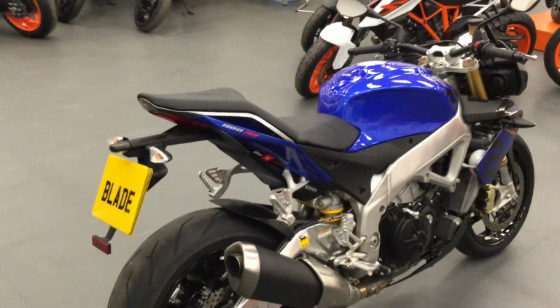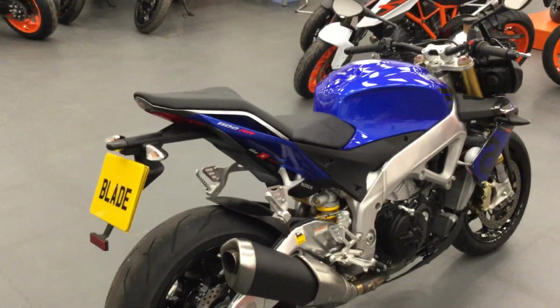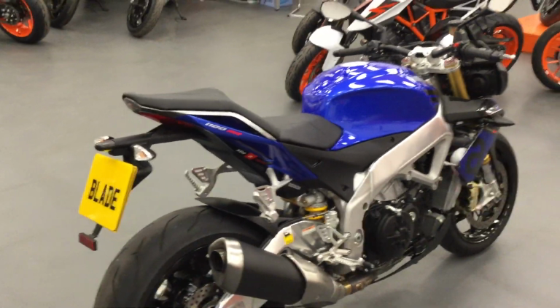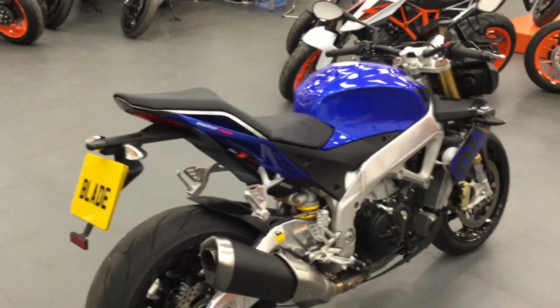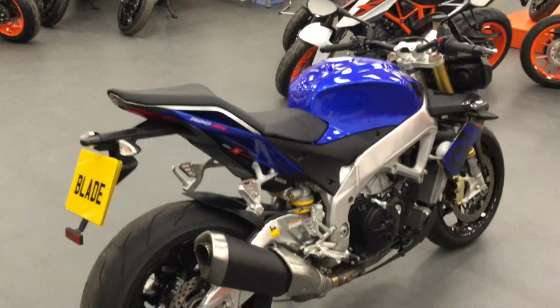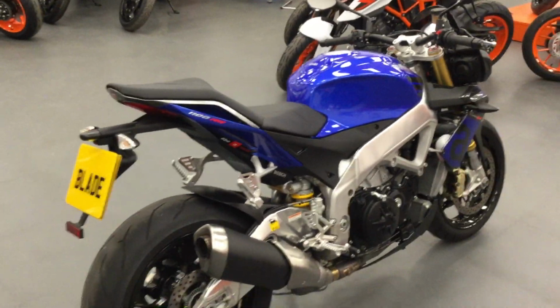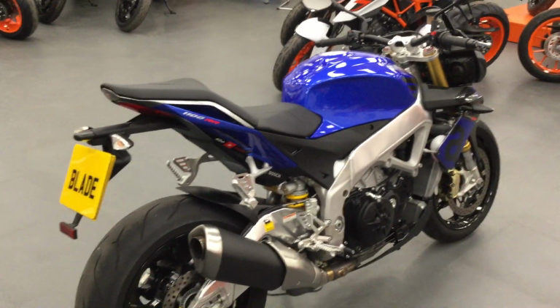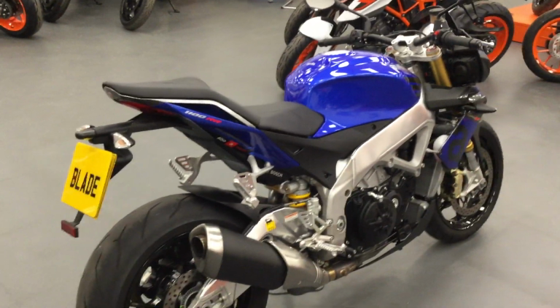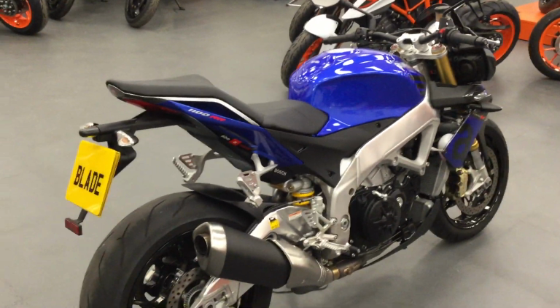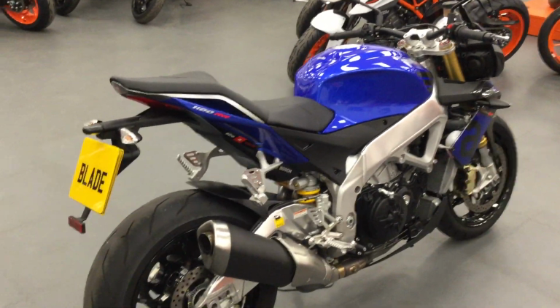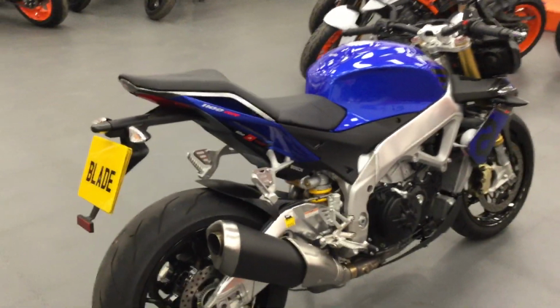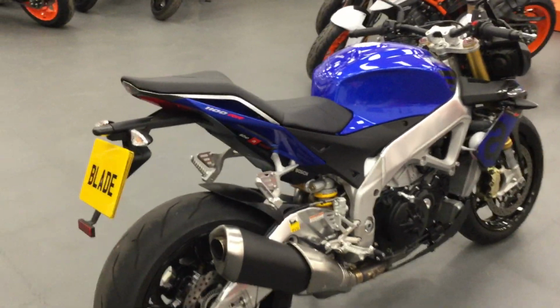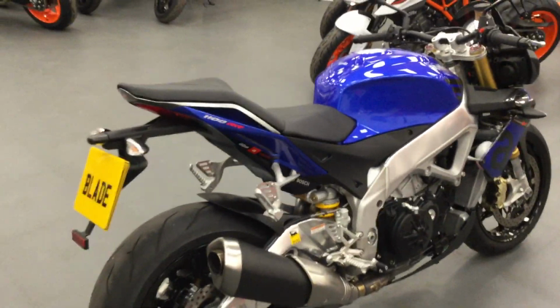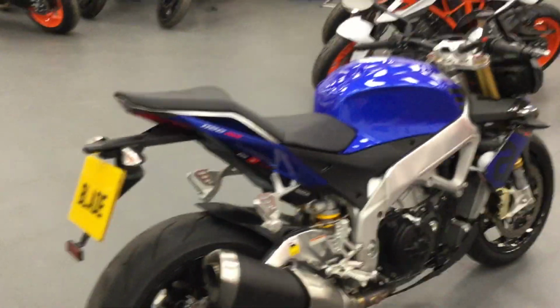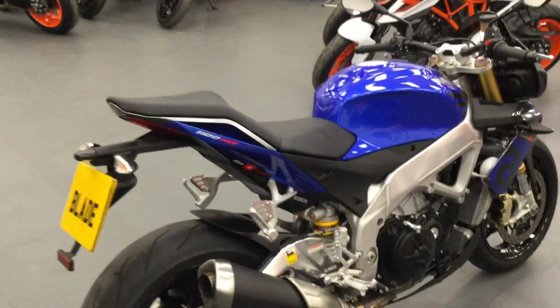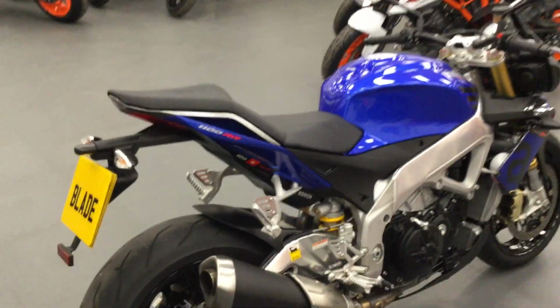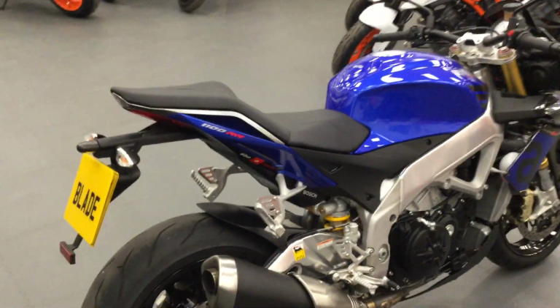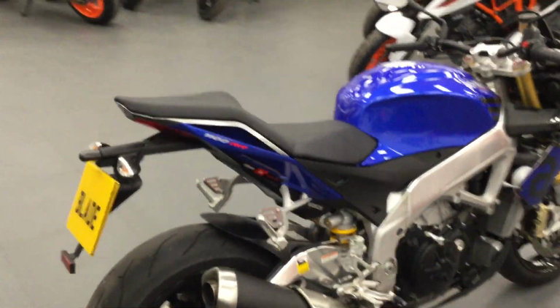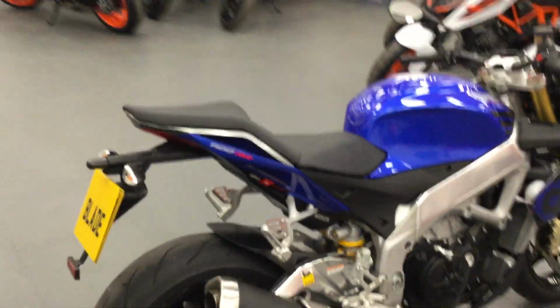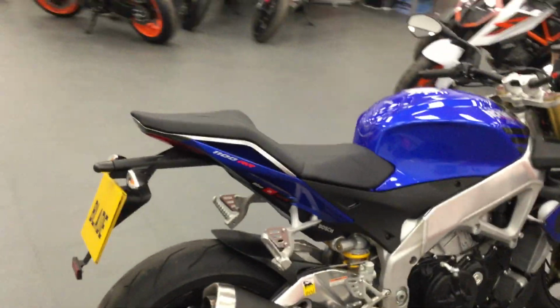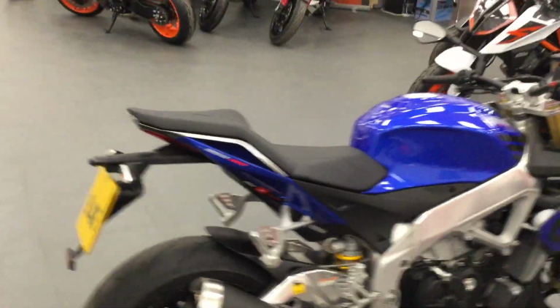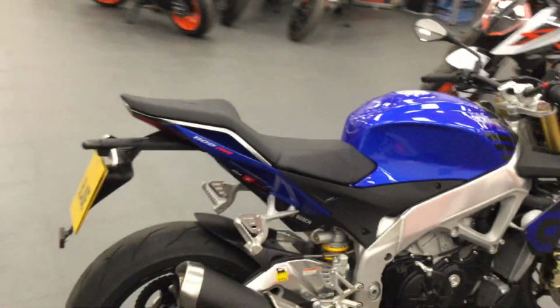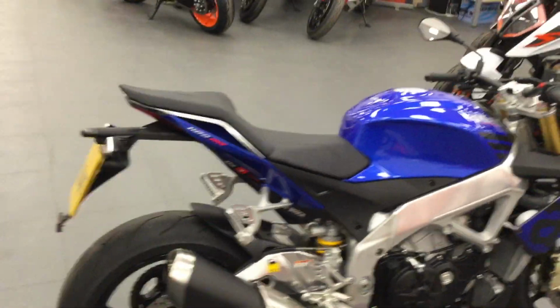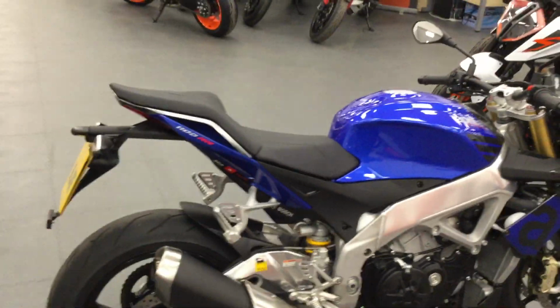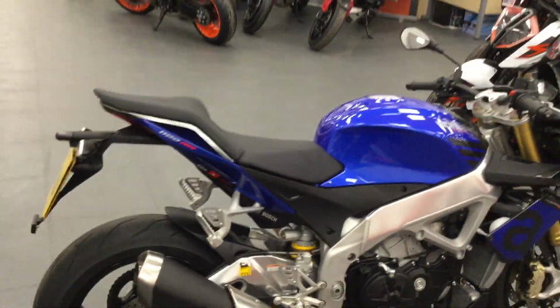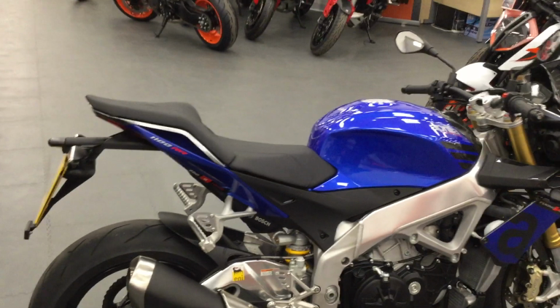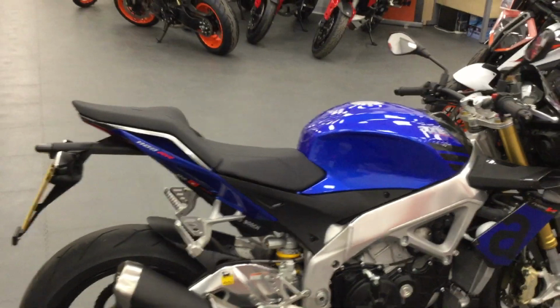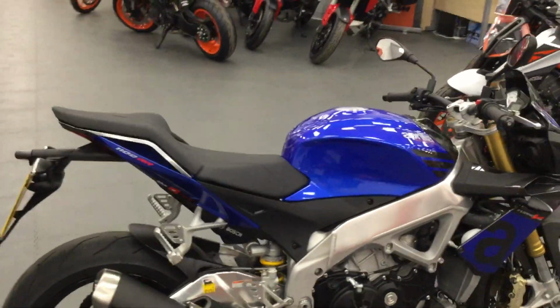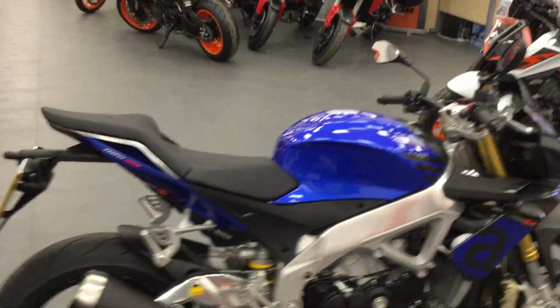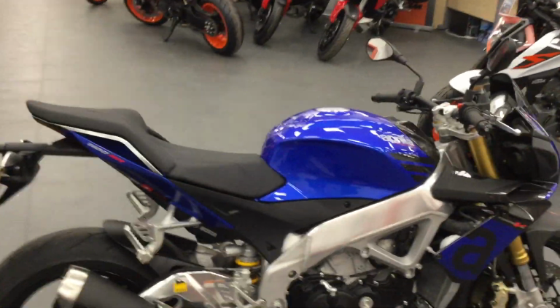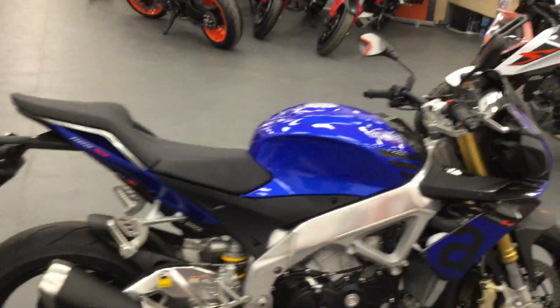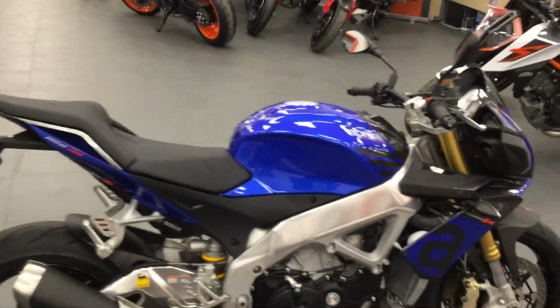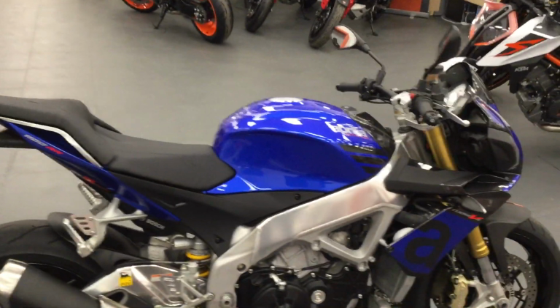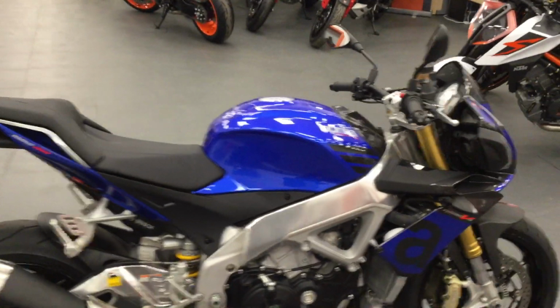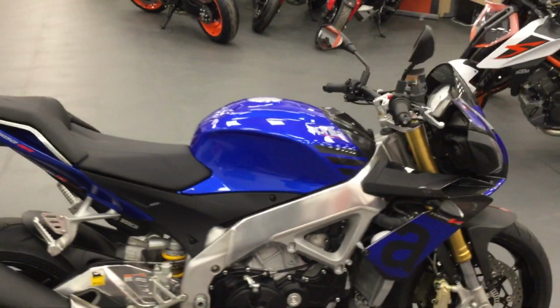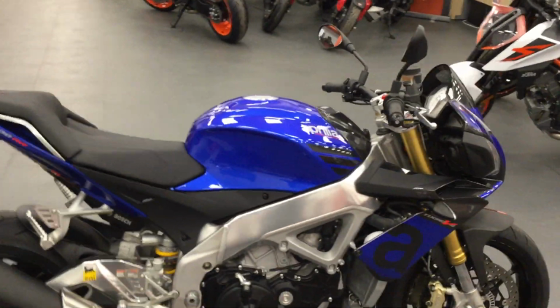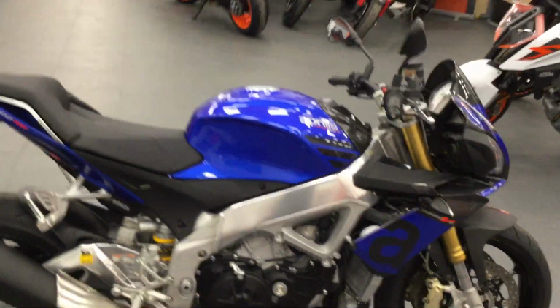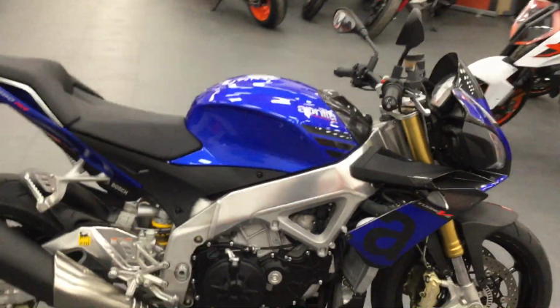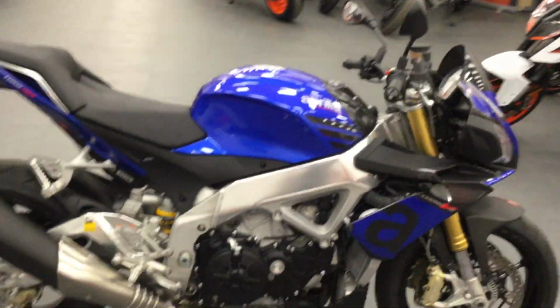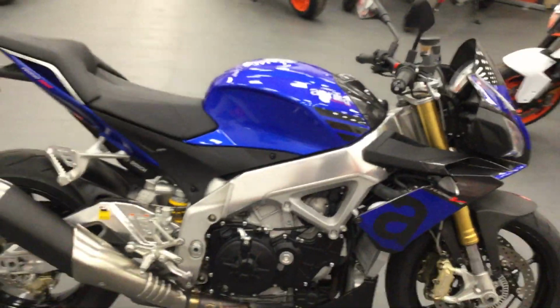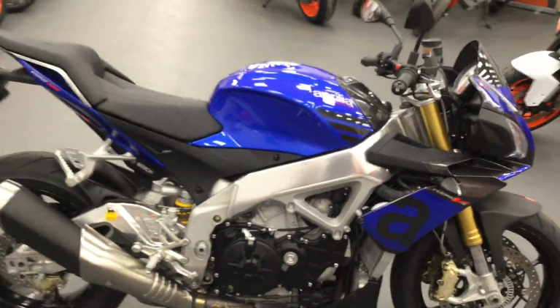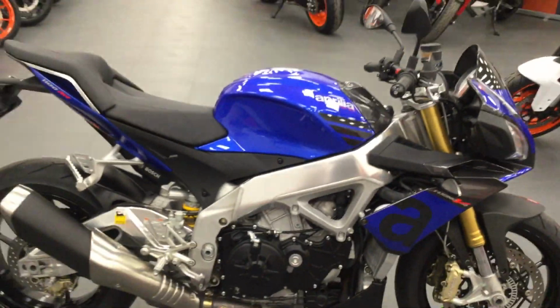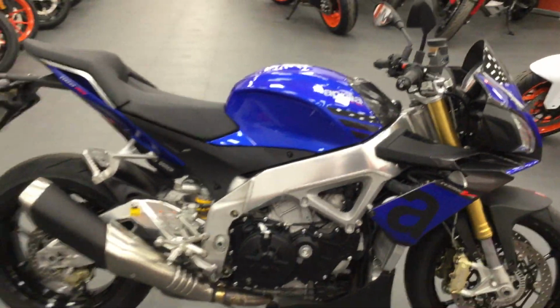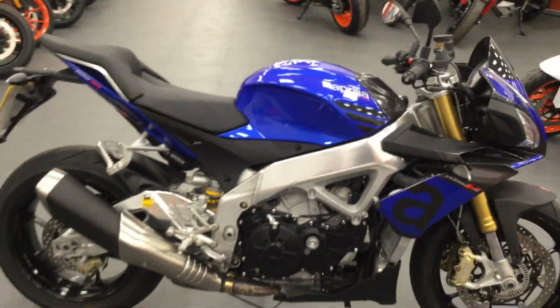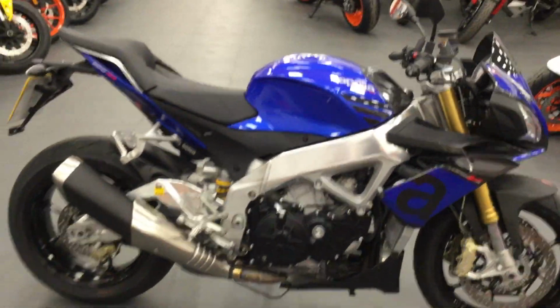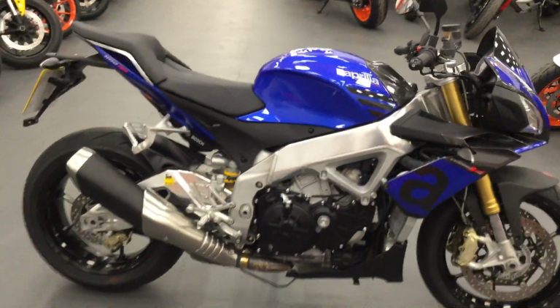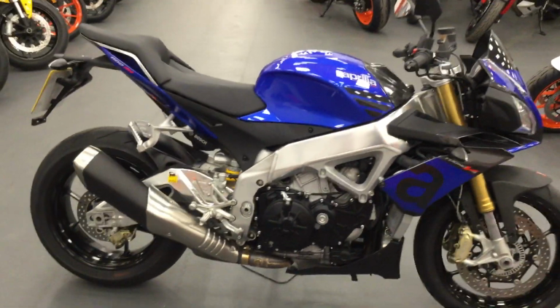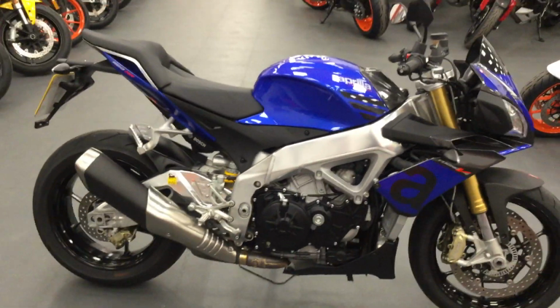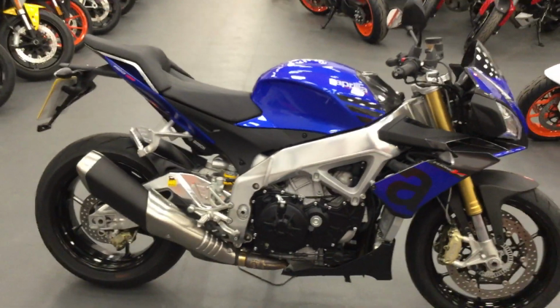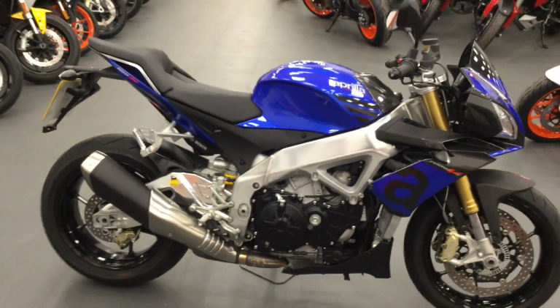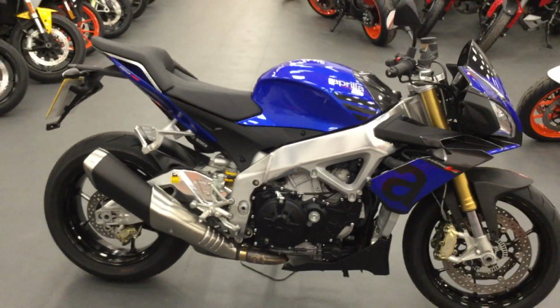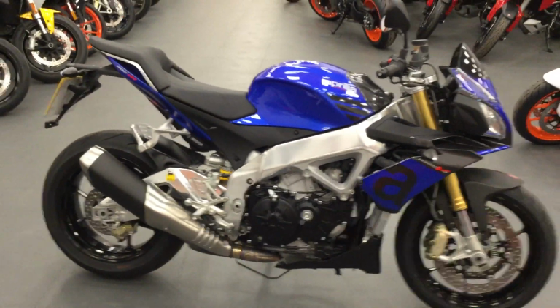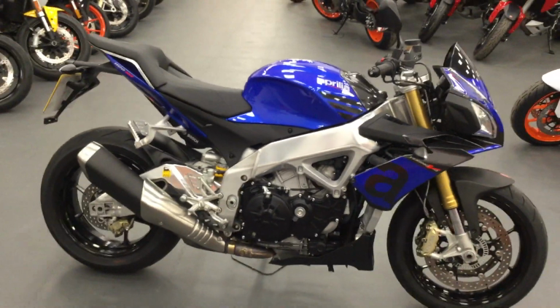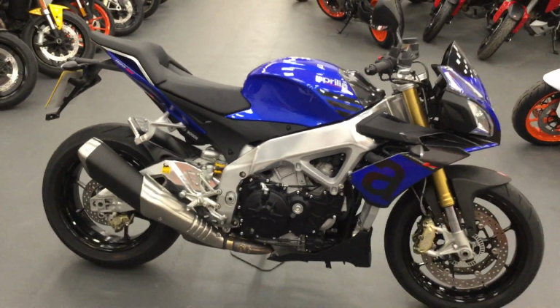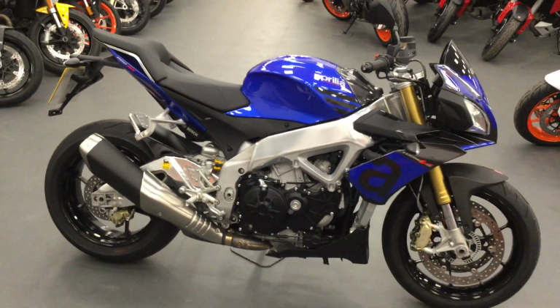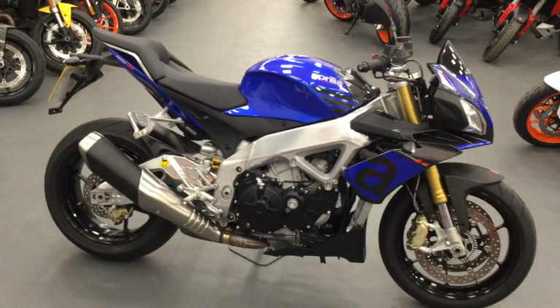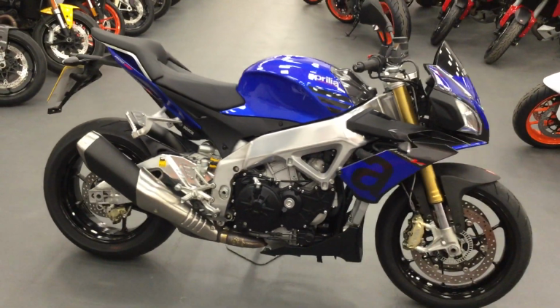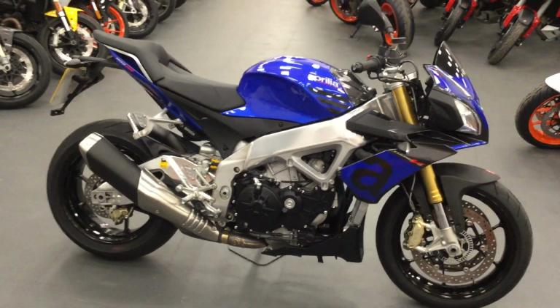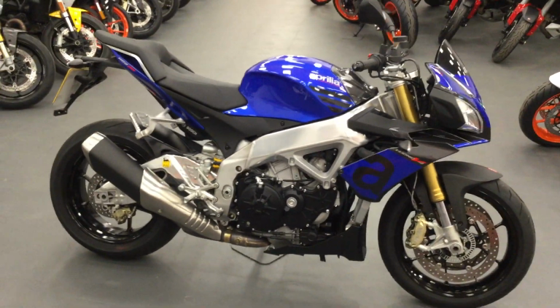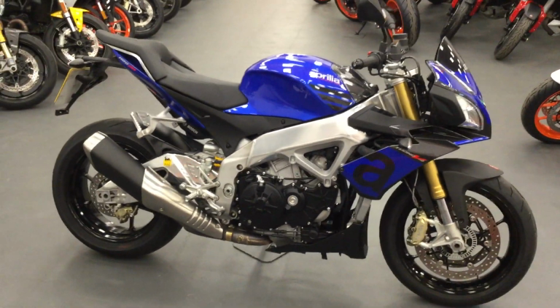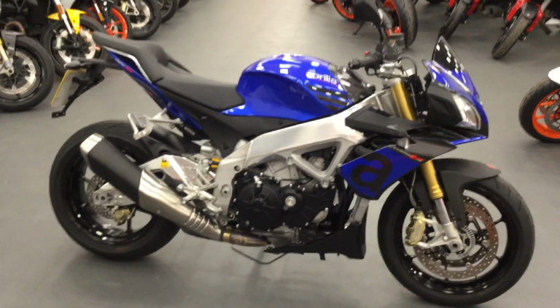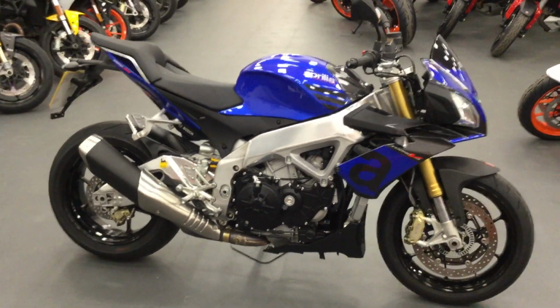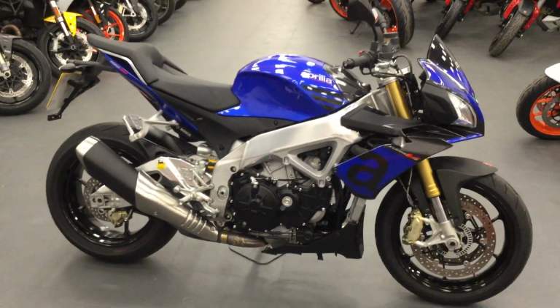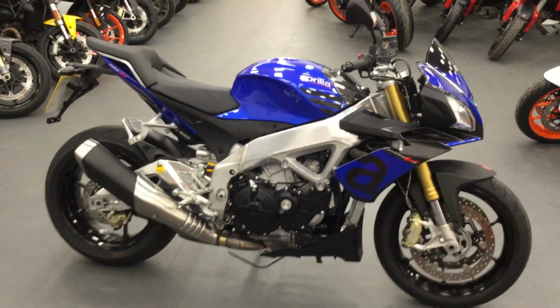You can see the bike is in mint condition — no scratches, no damage to the bike.